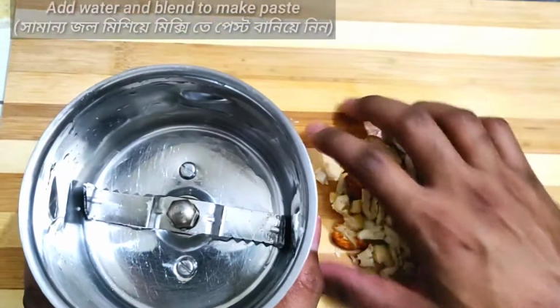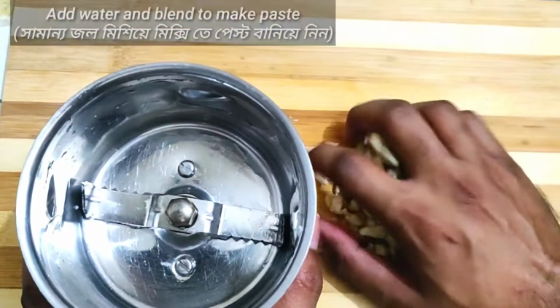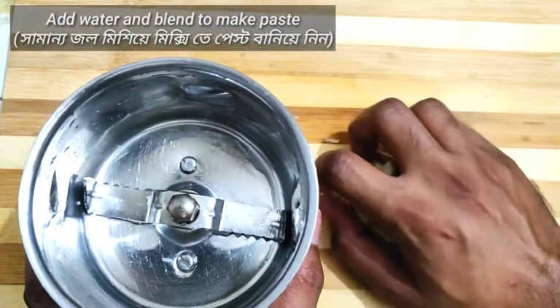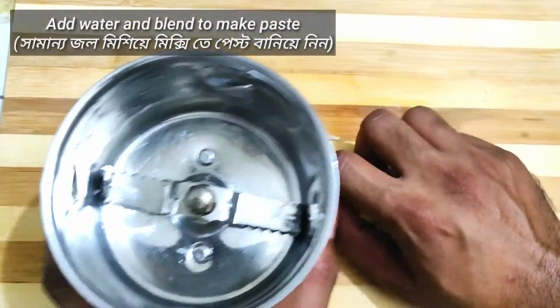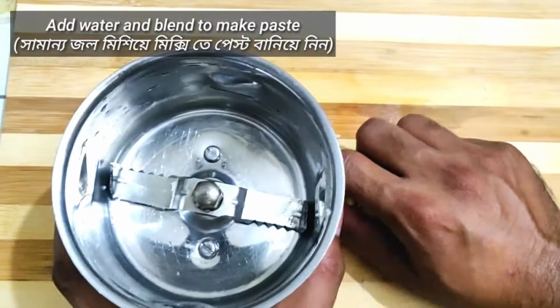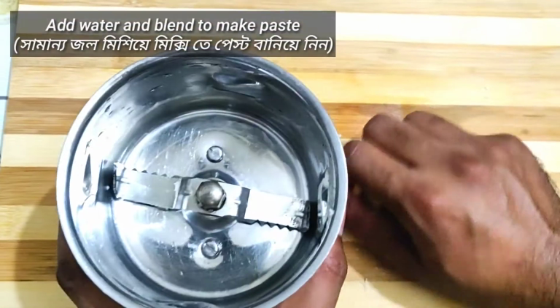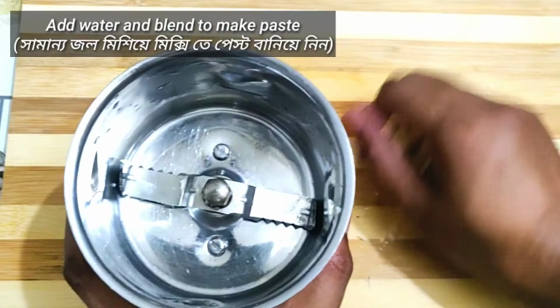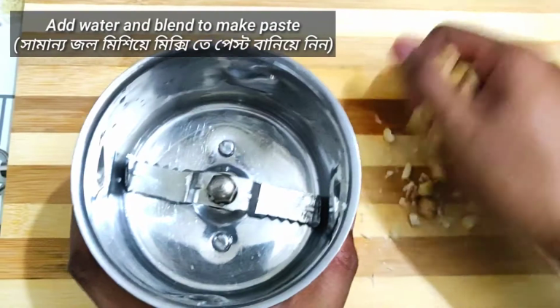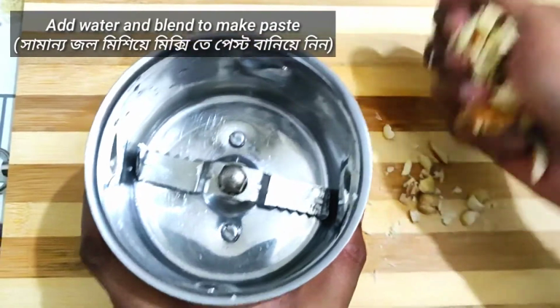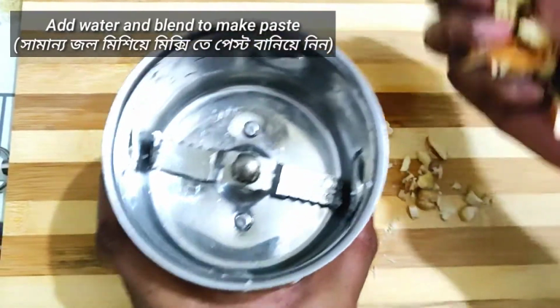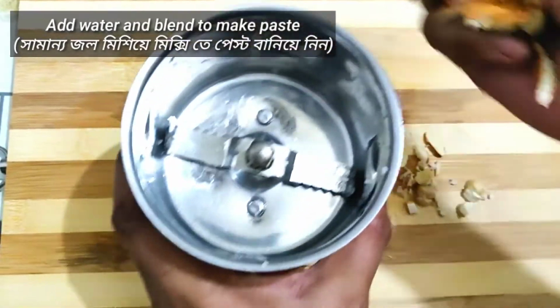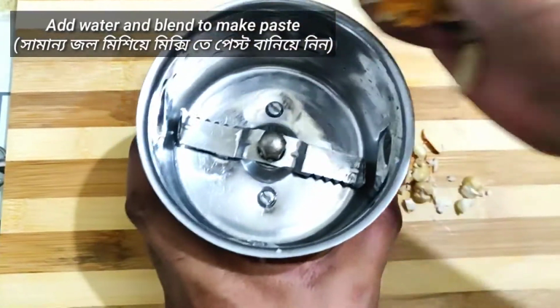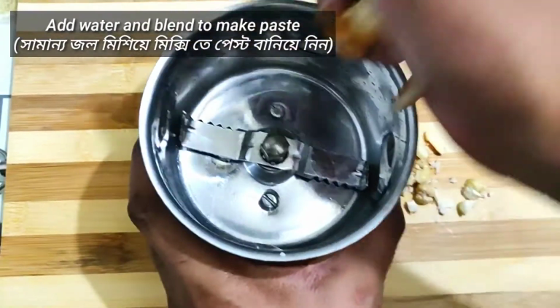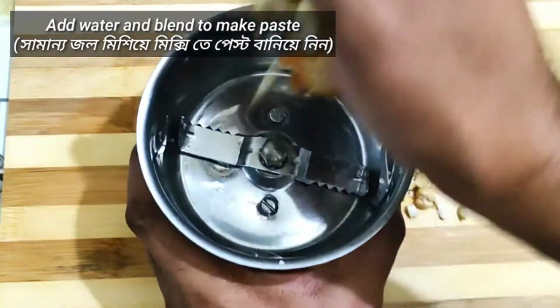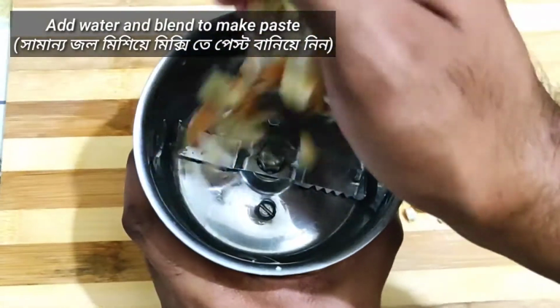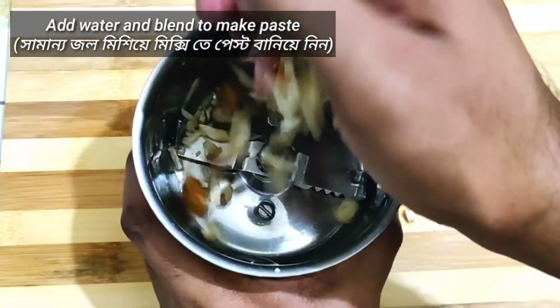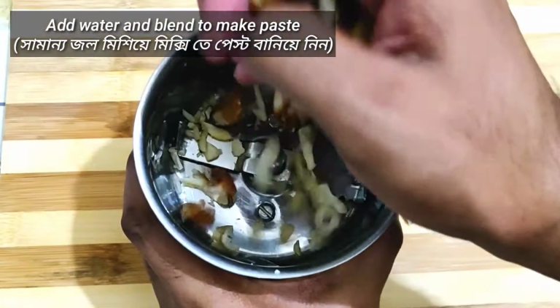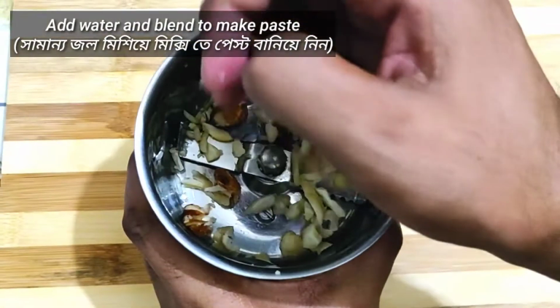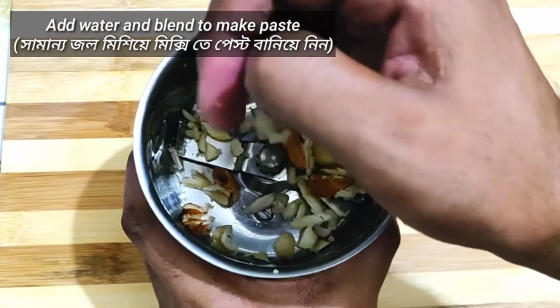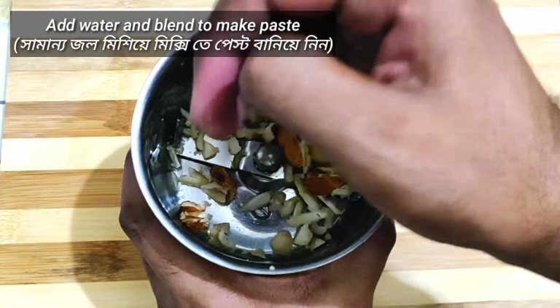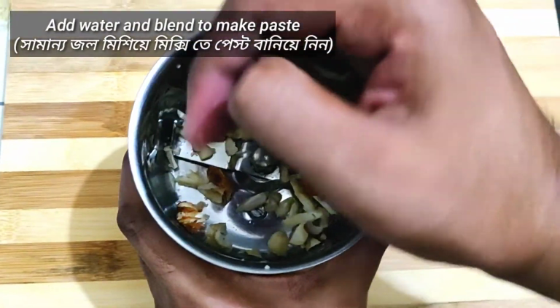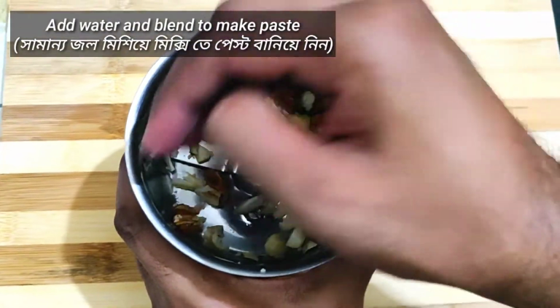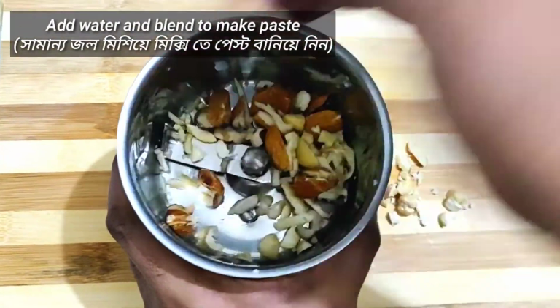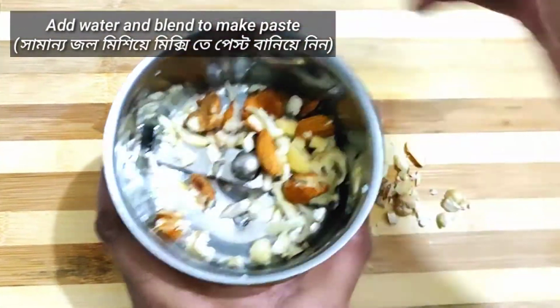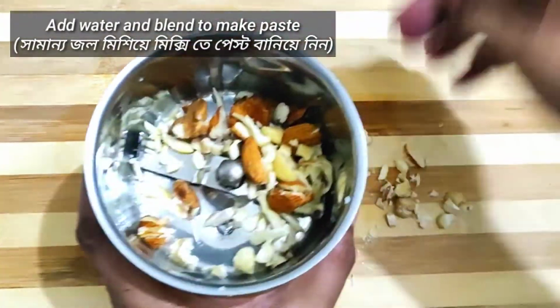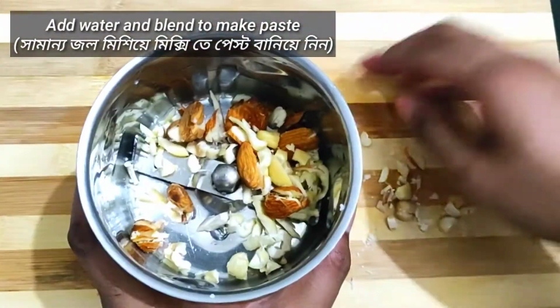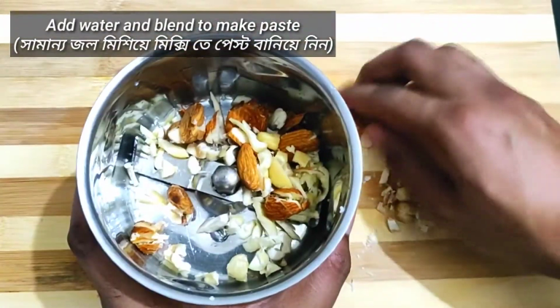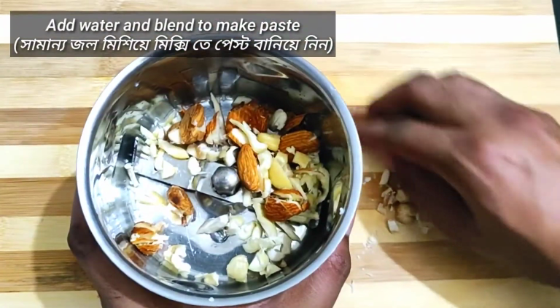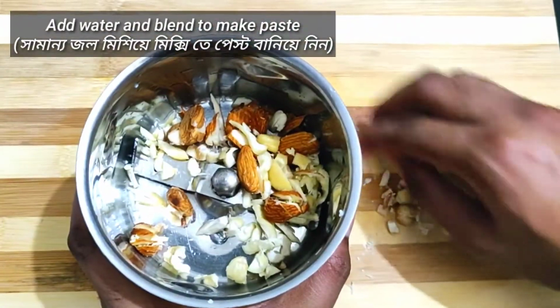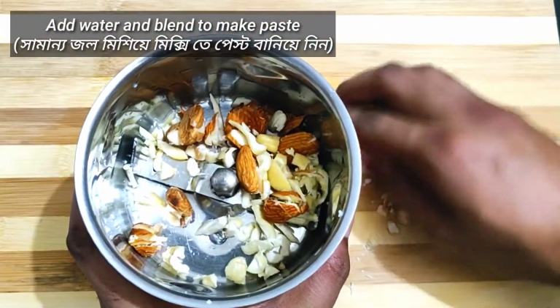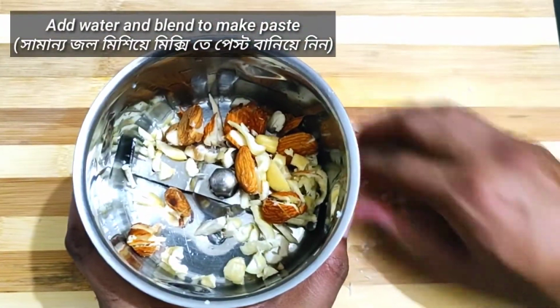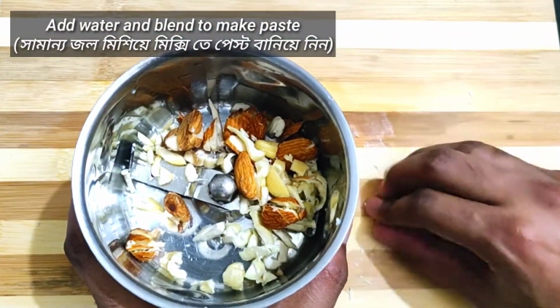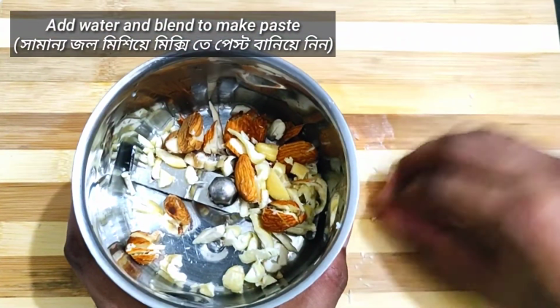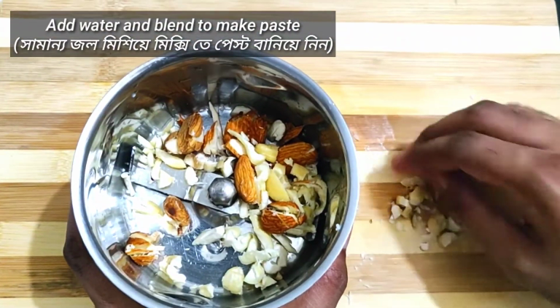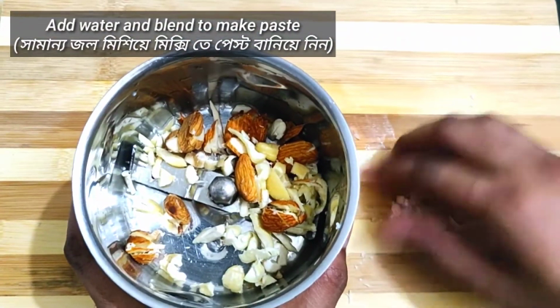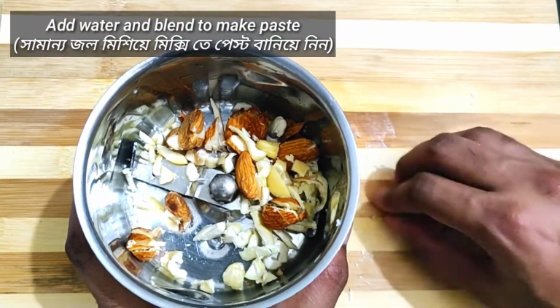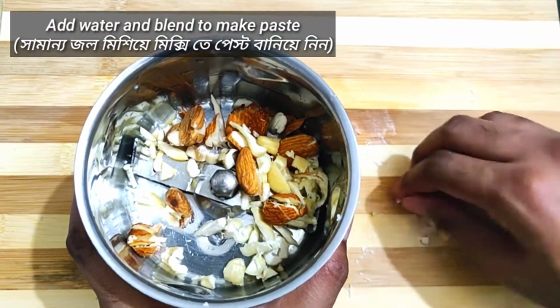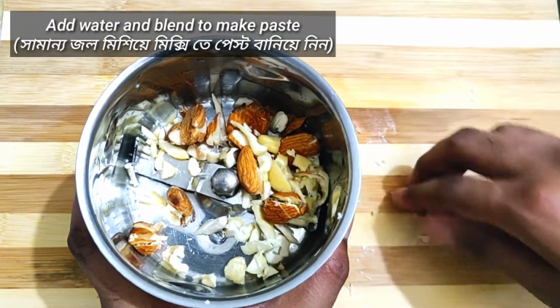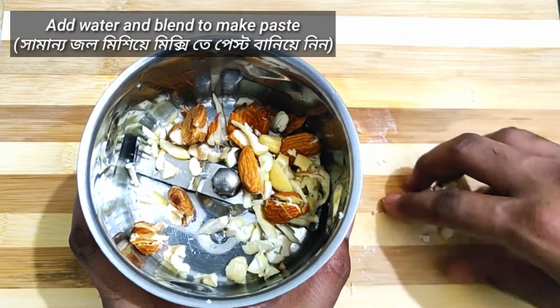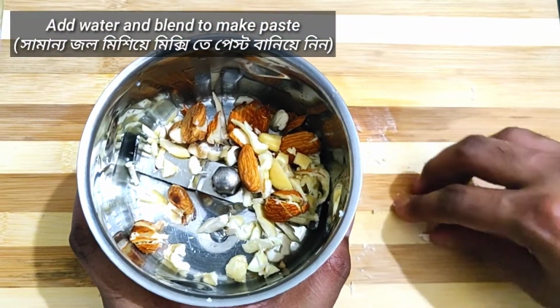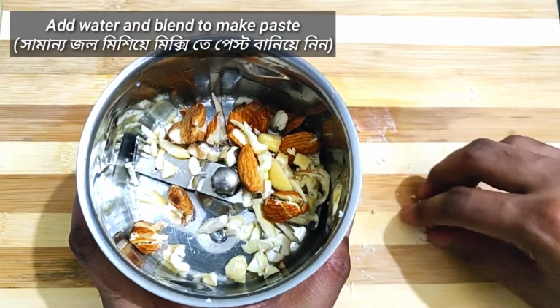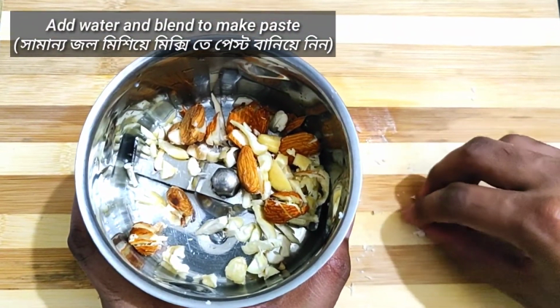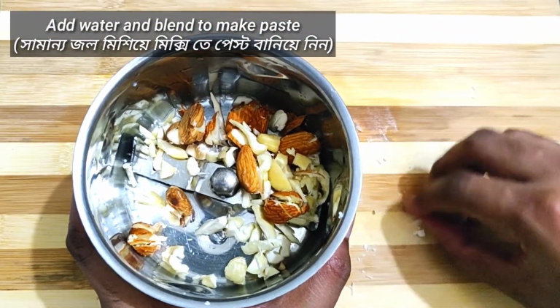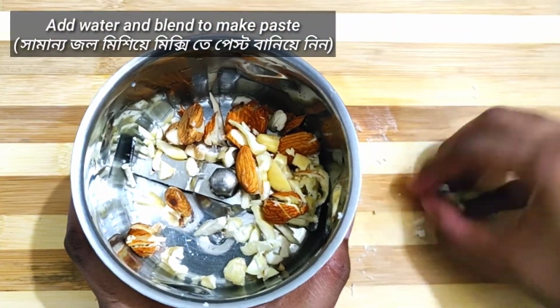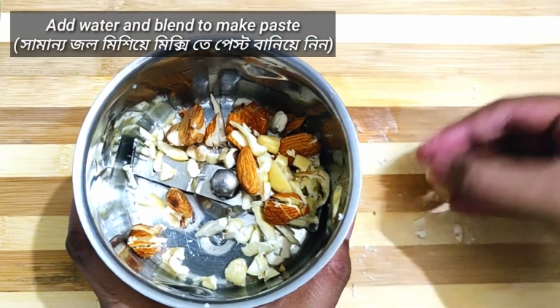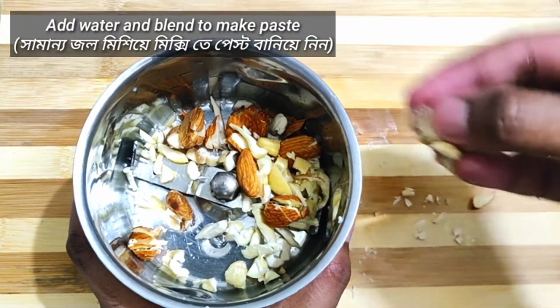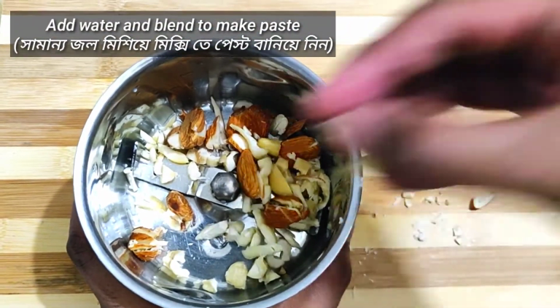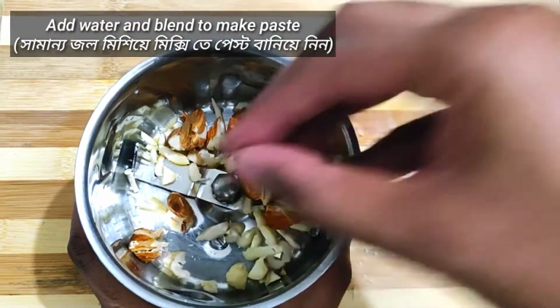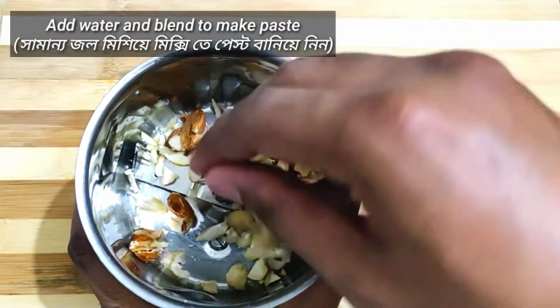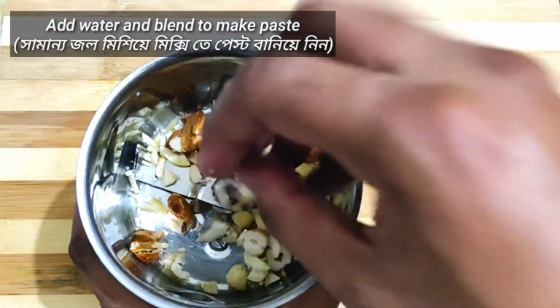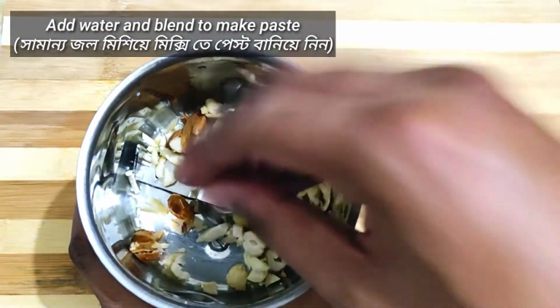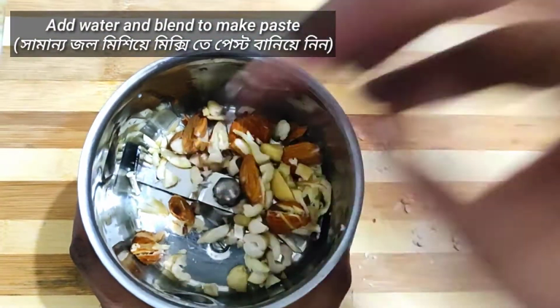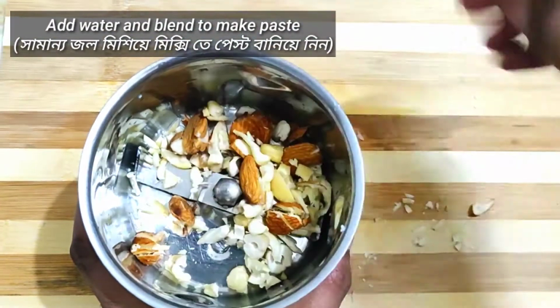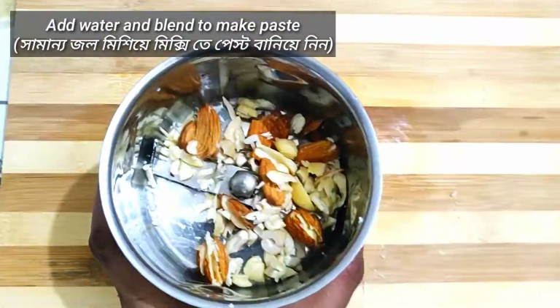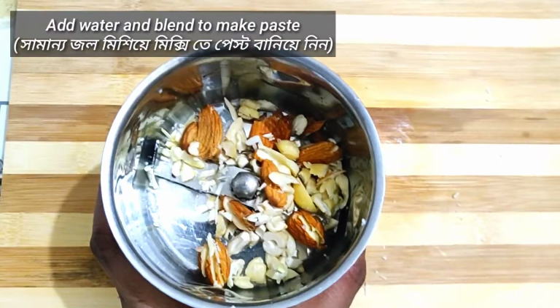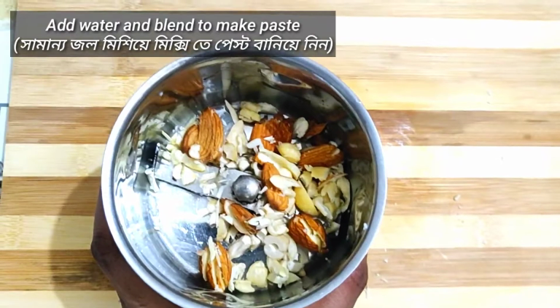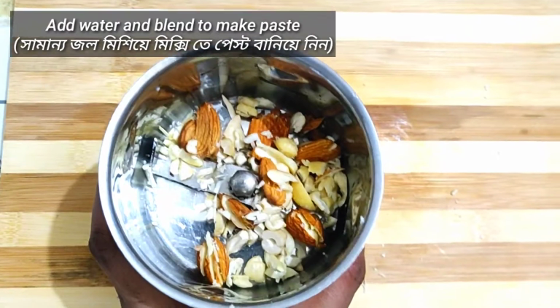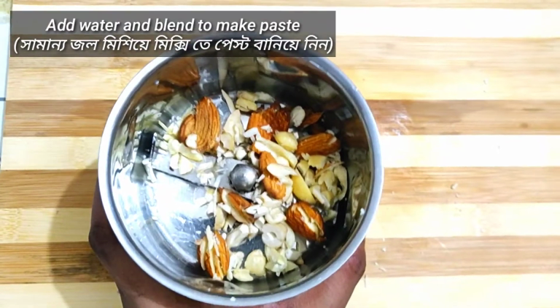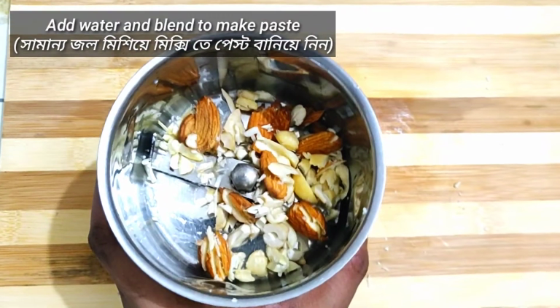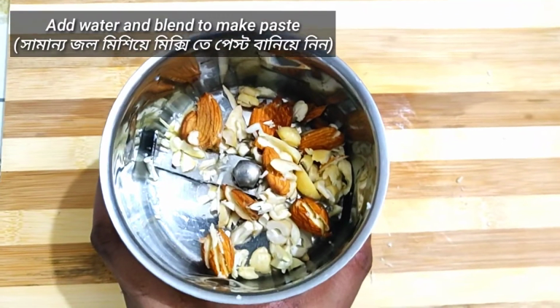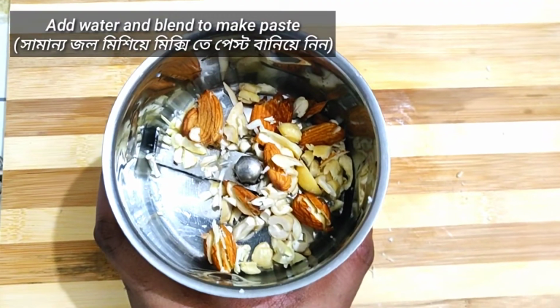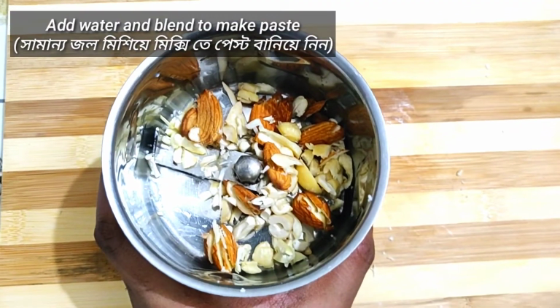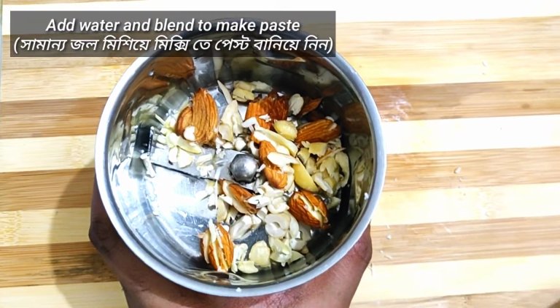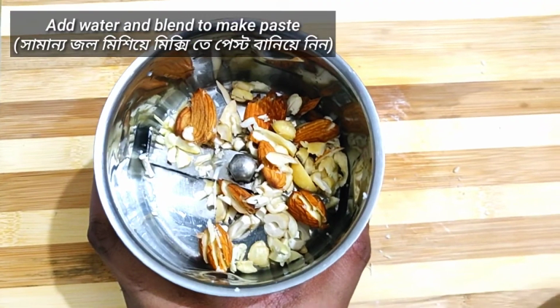Take these pieces into a blender, add a little bit of water, and make a smooth paste.